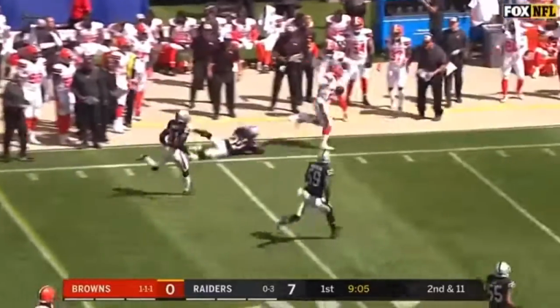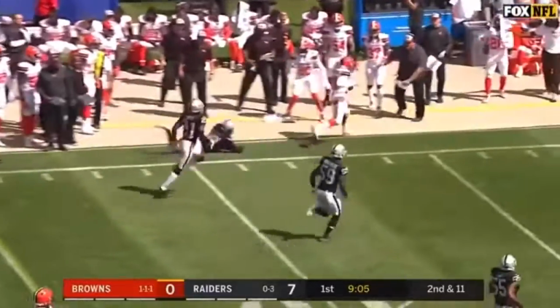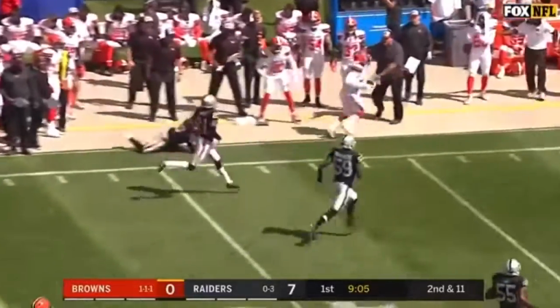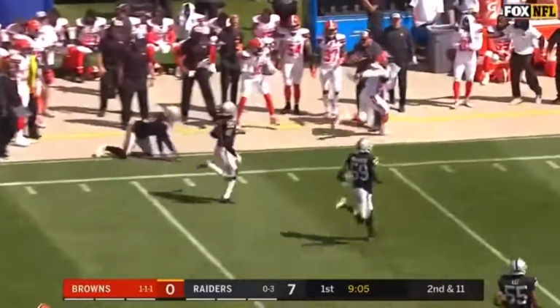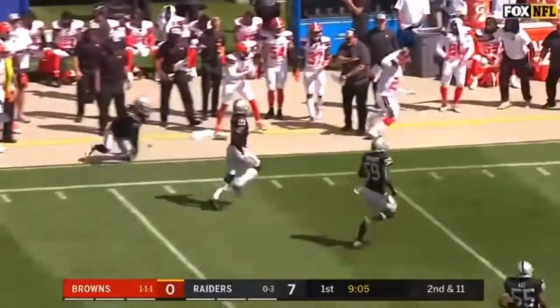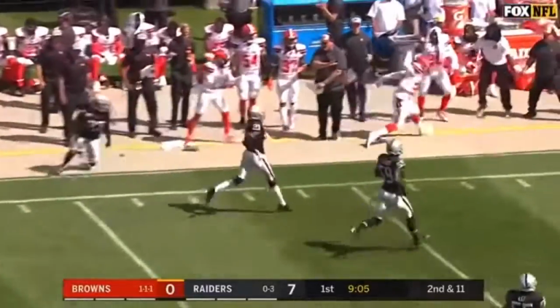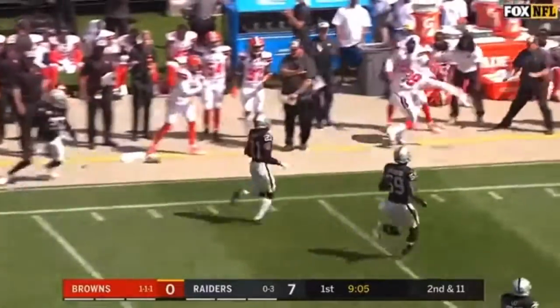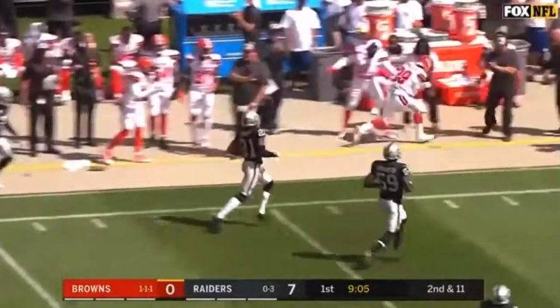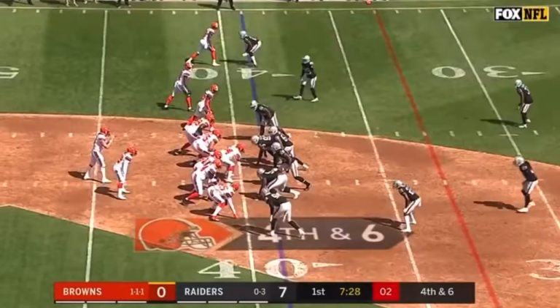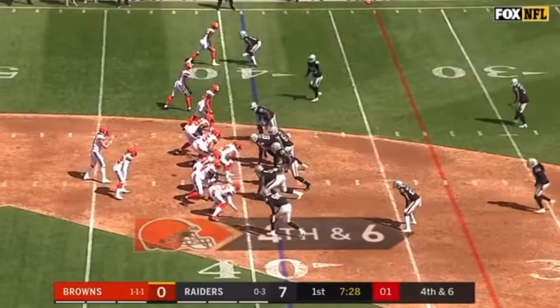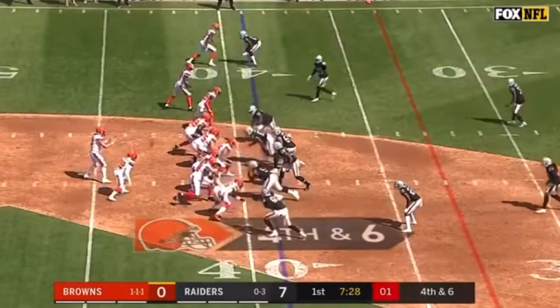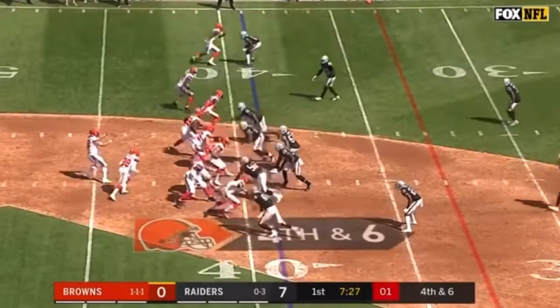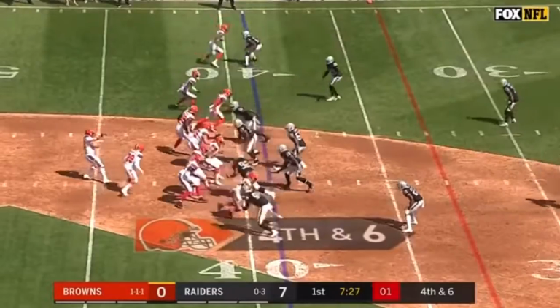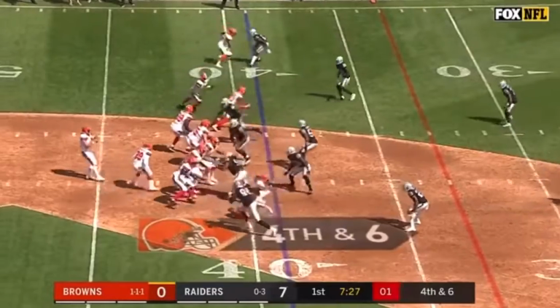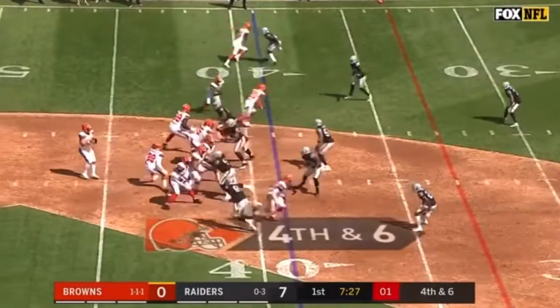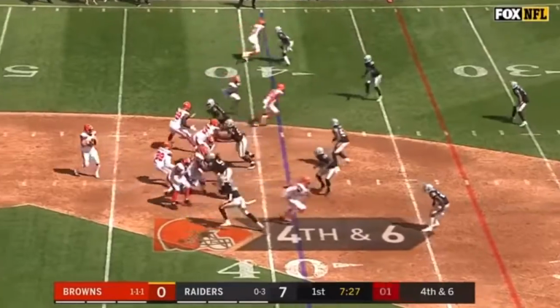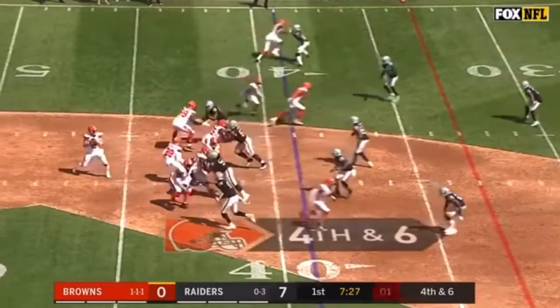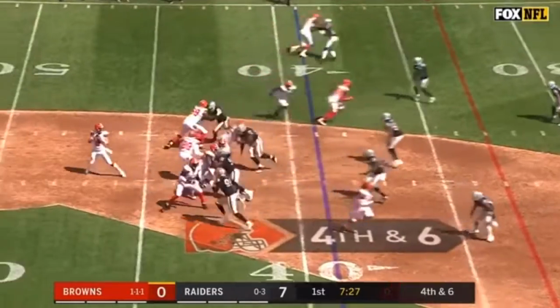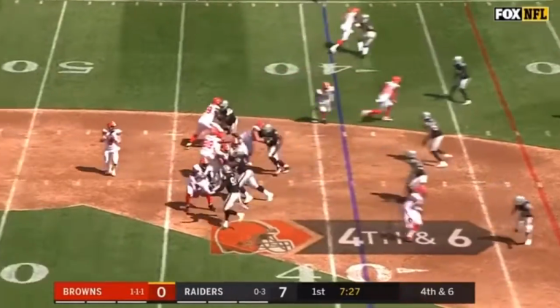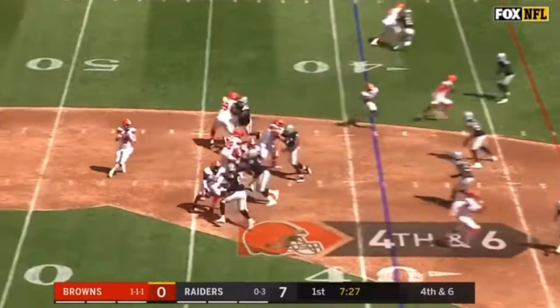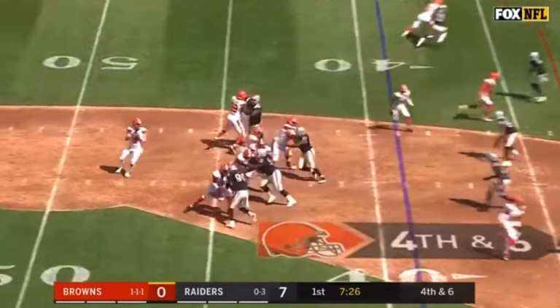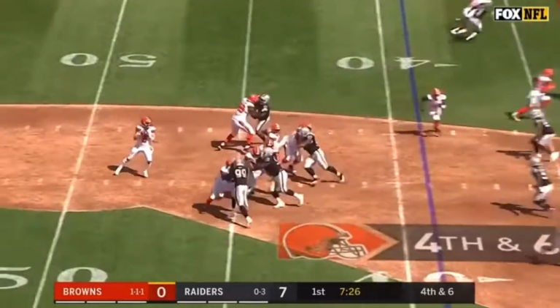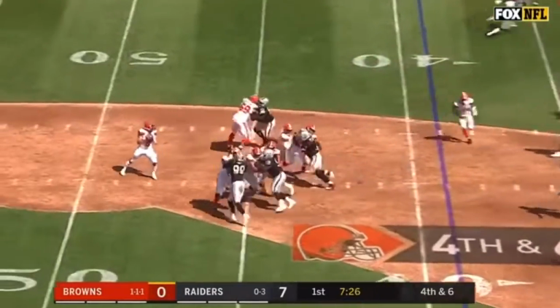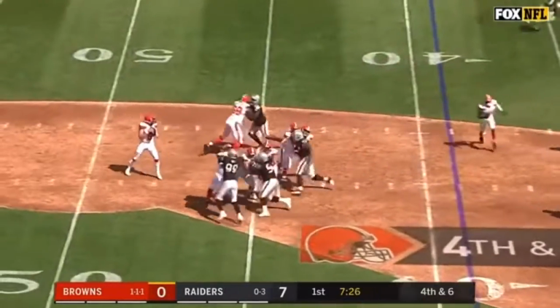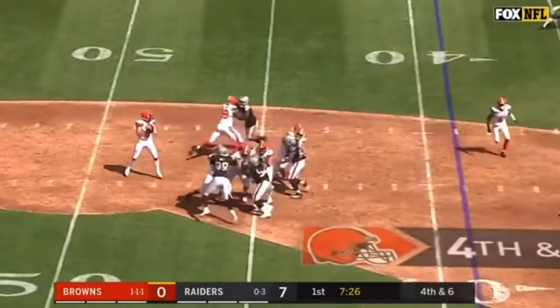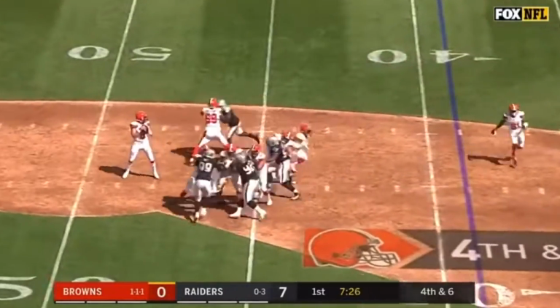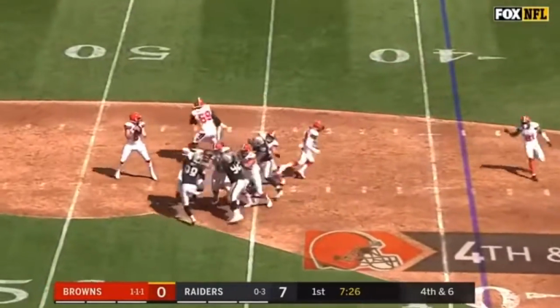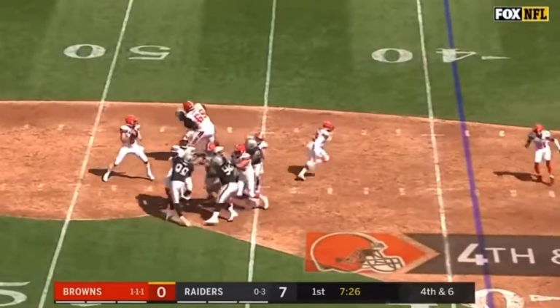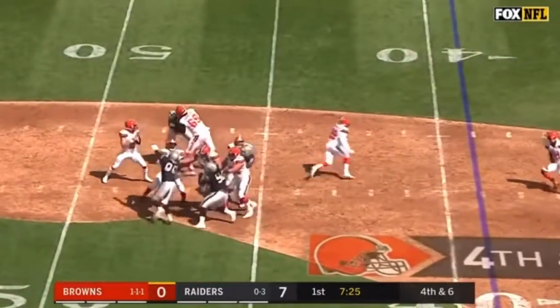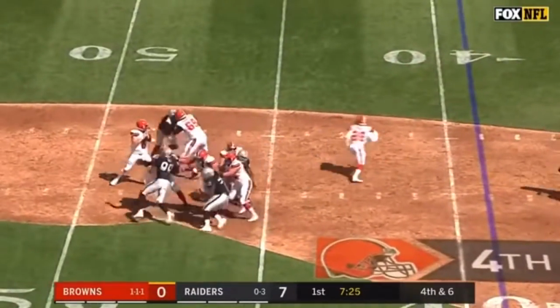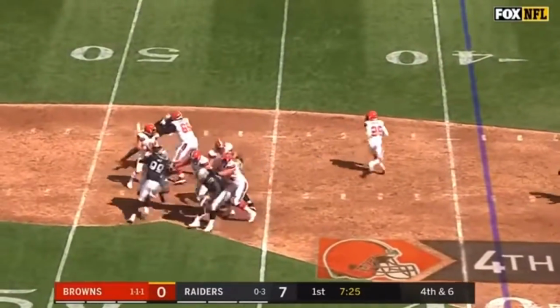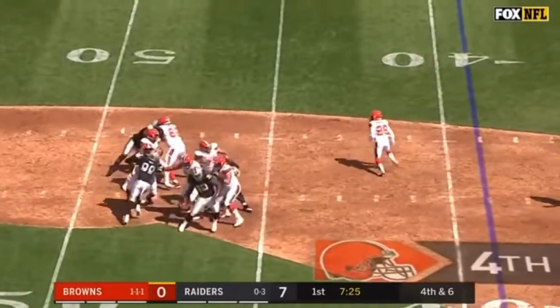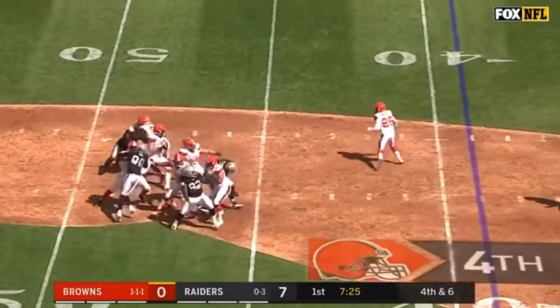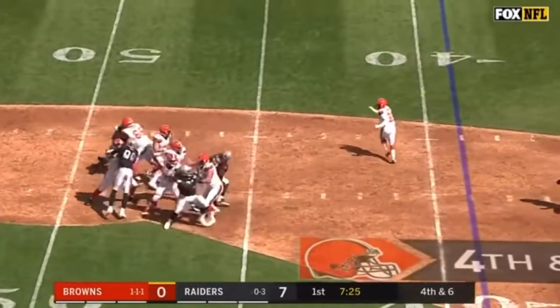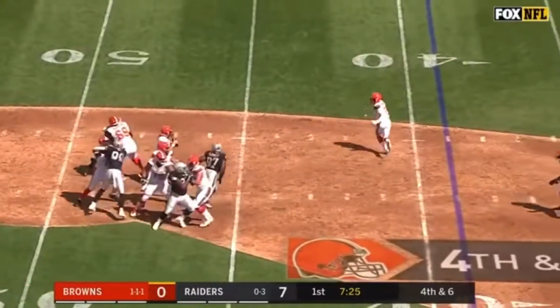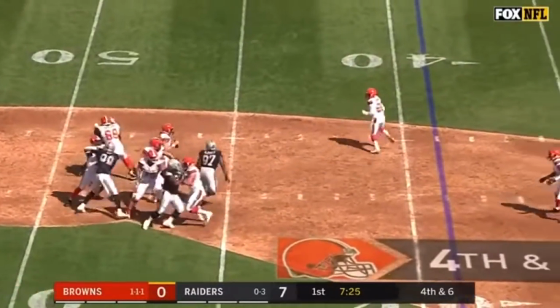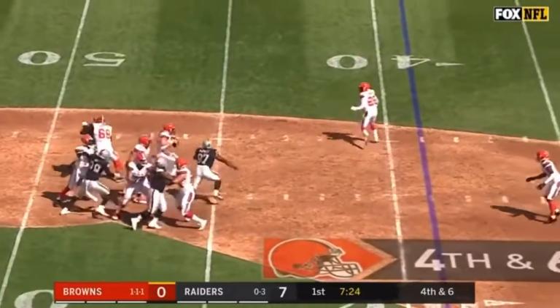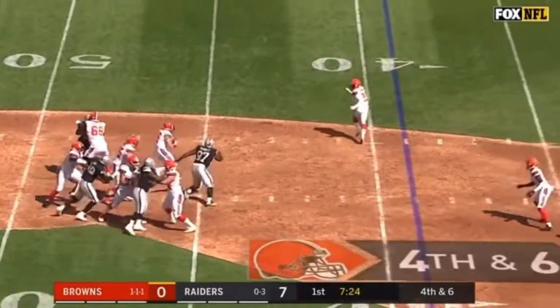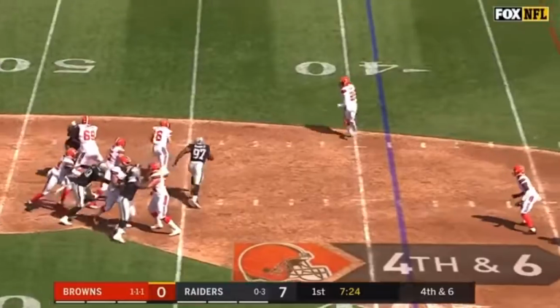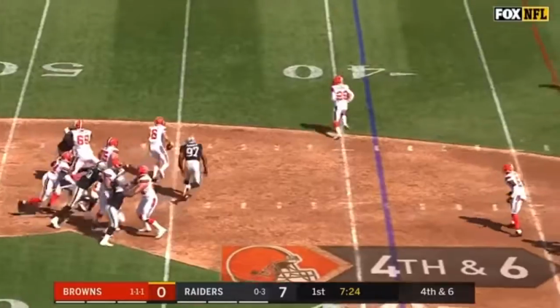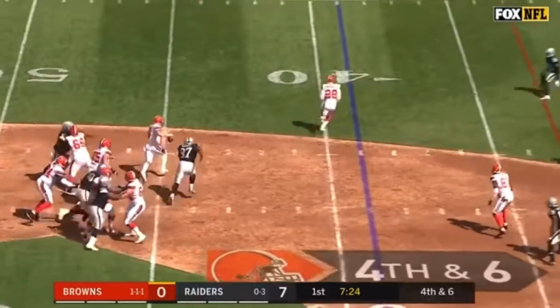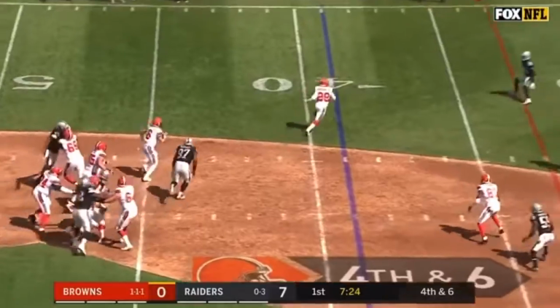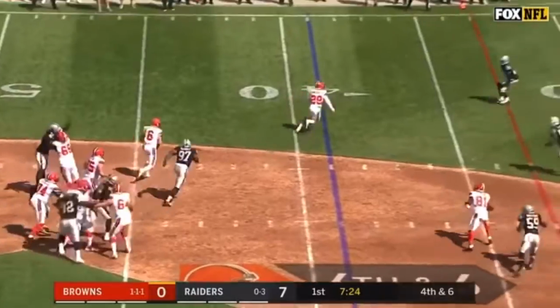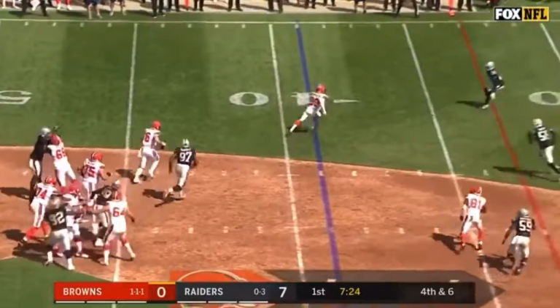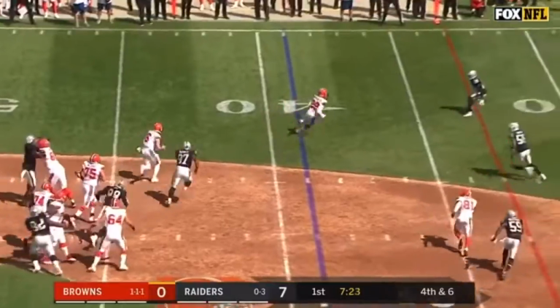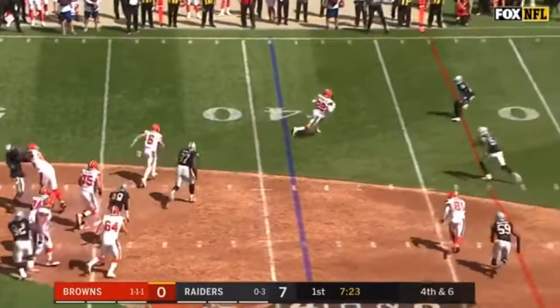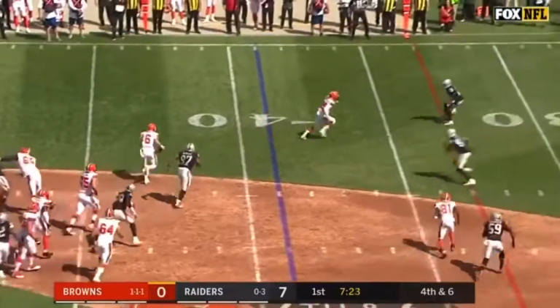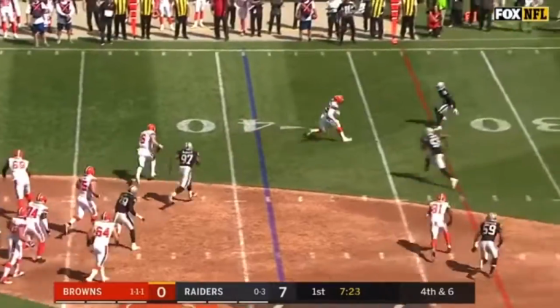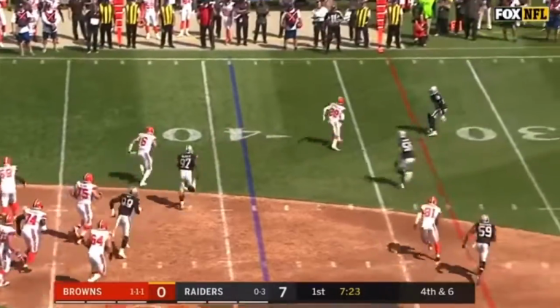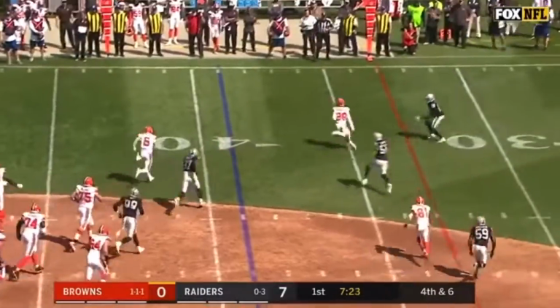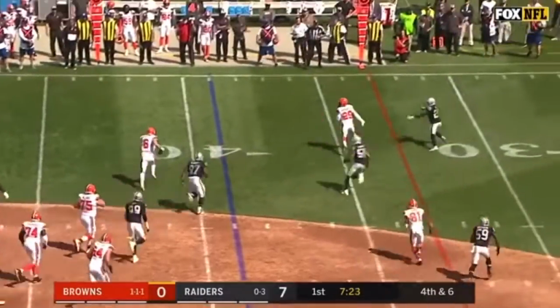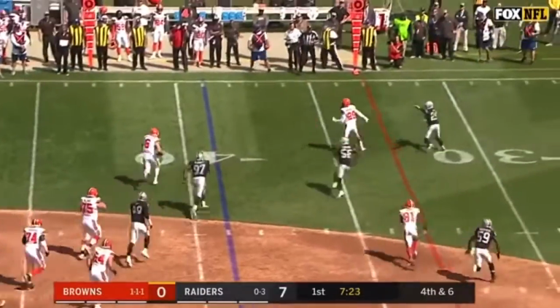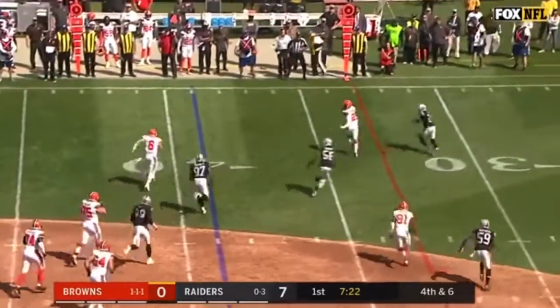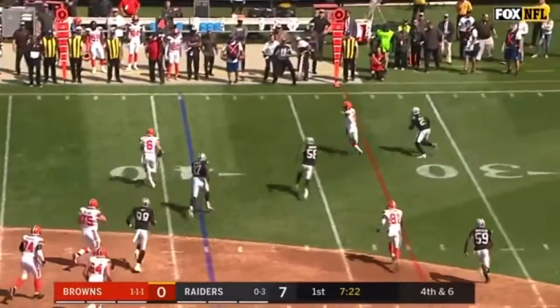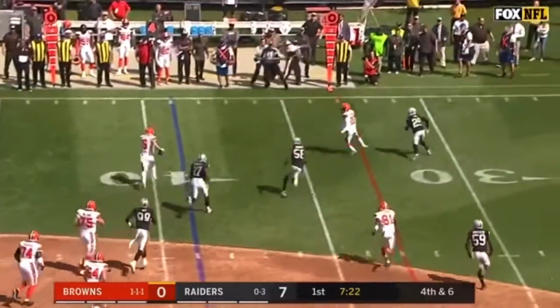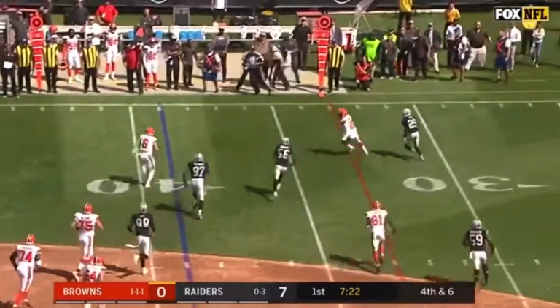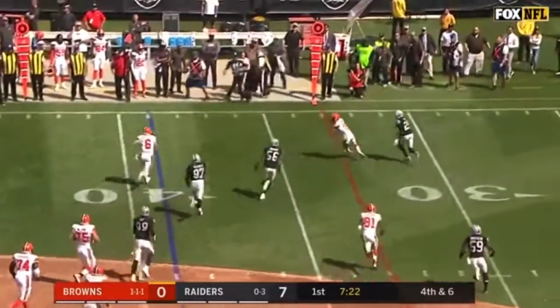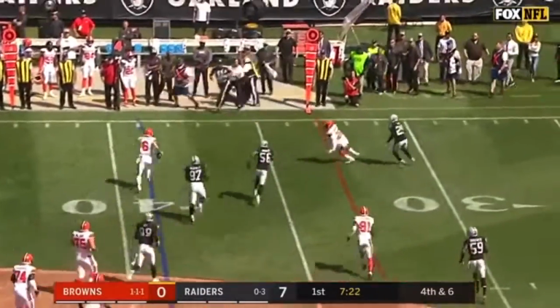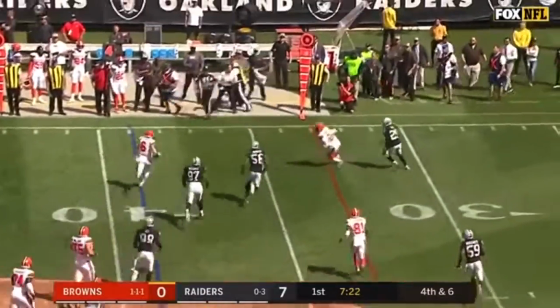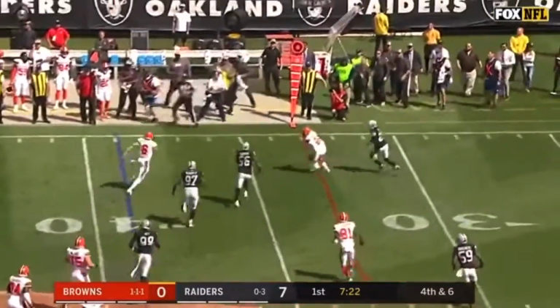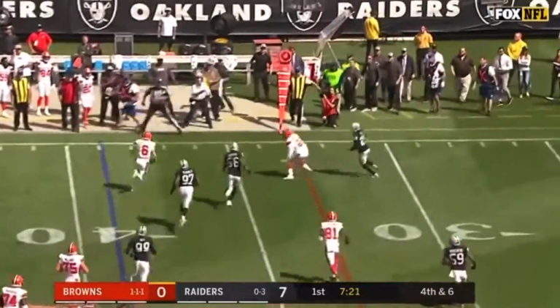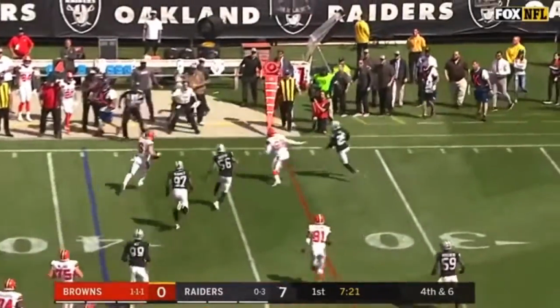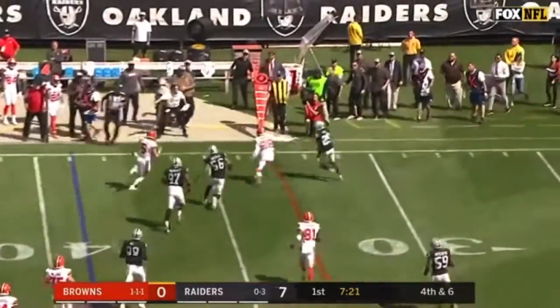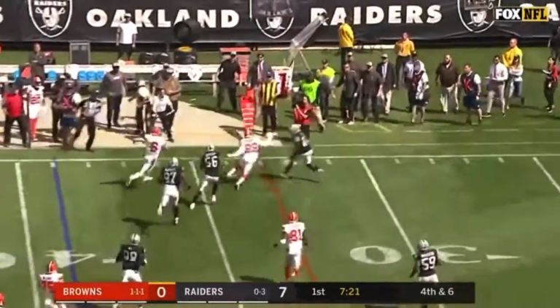What a touch. Browns get the snap away in time as Mayfield steps up, looking to run for the first down.